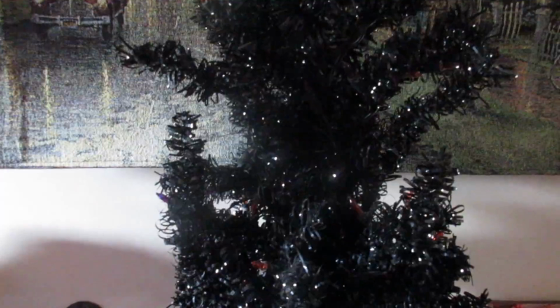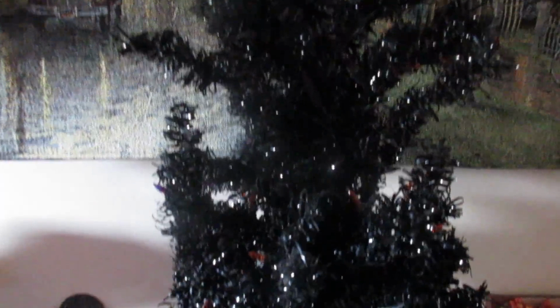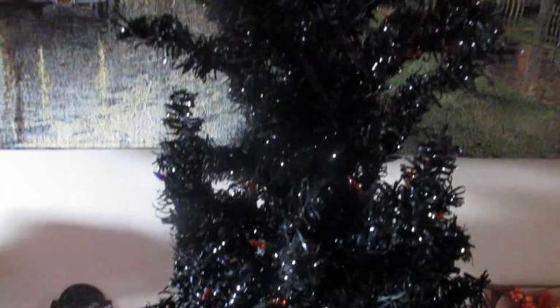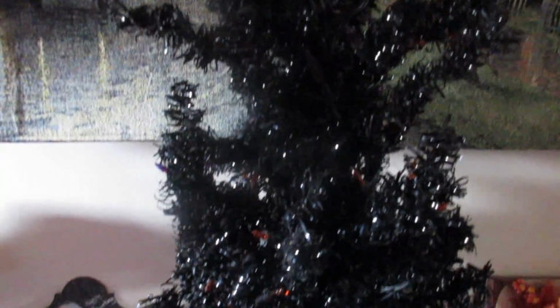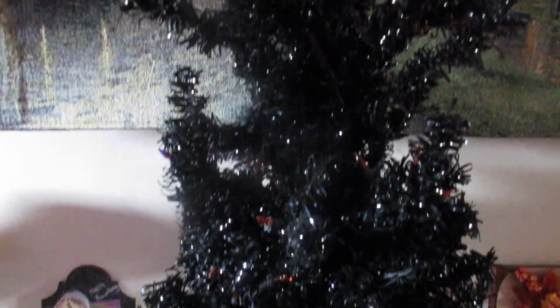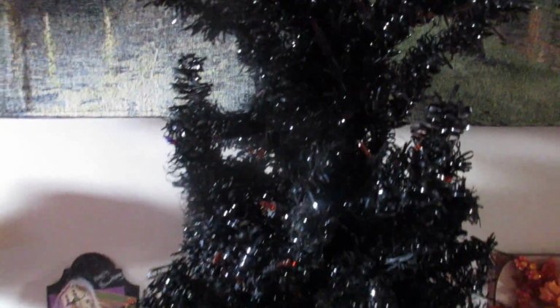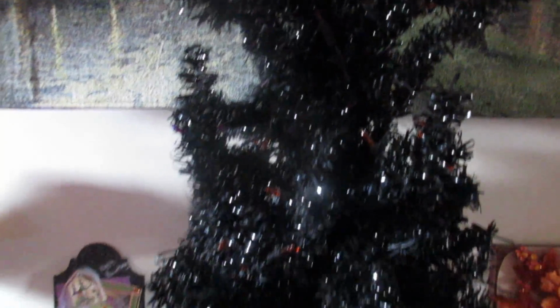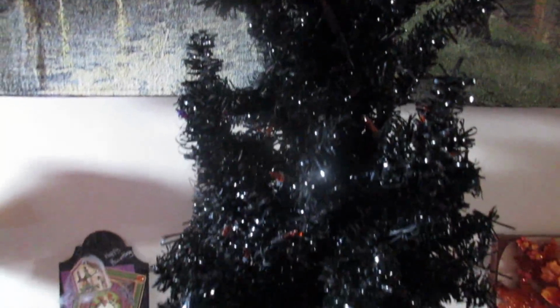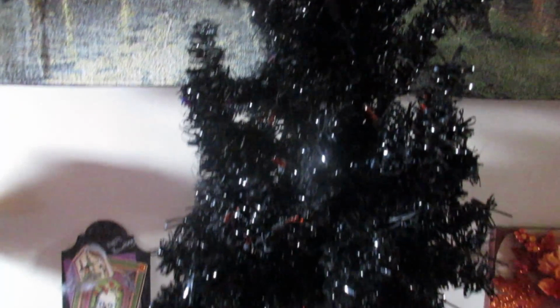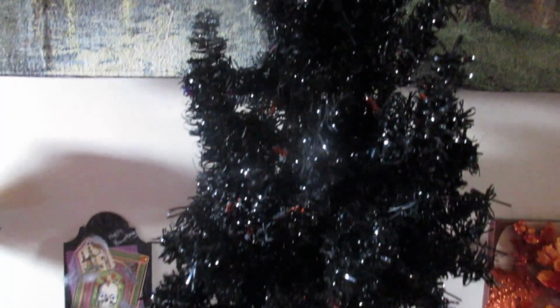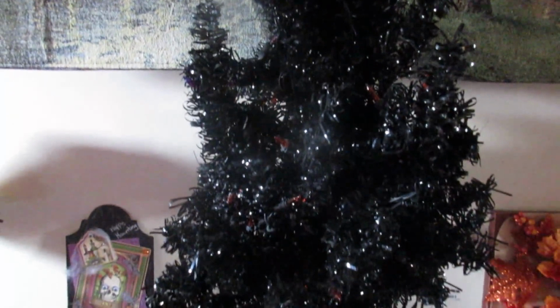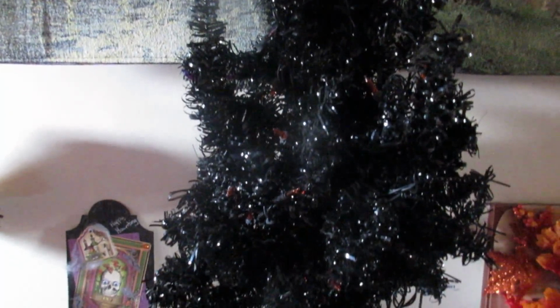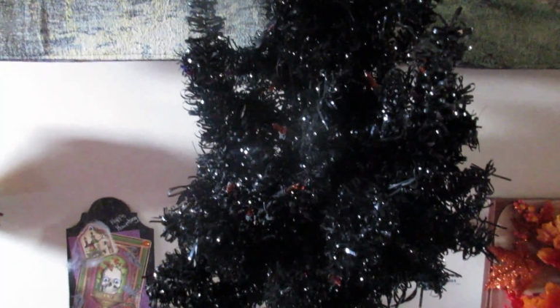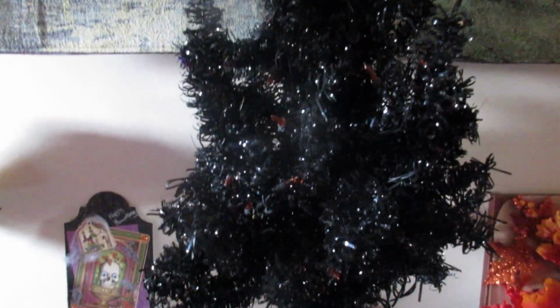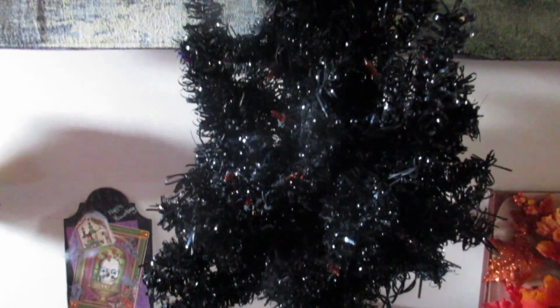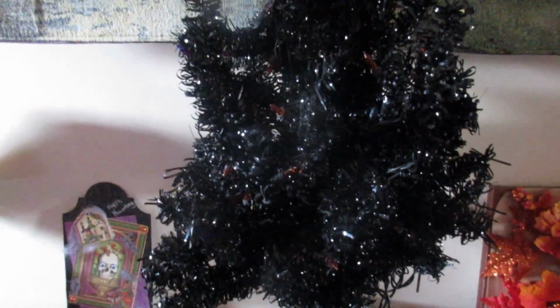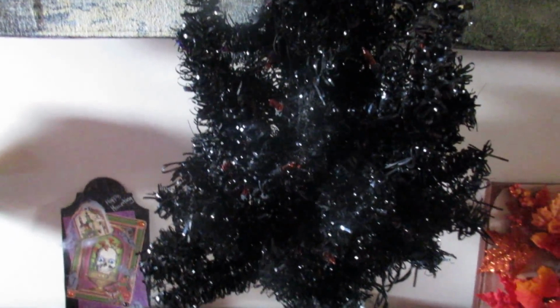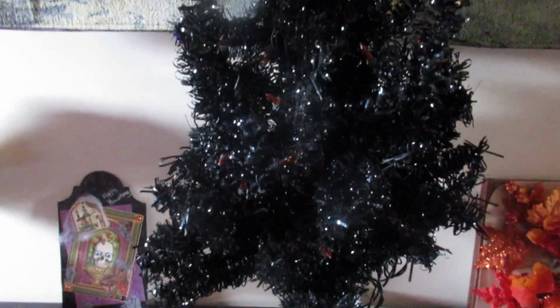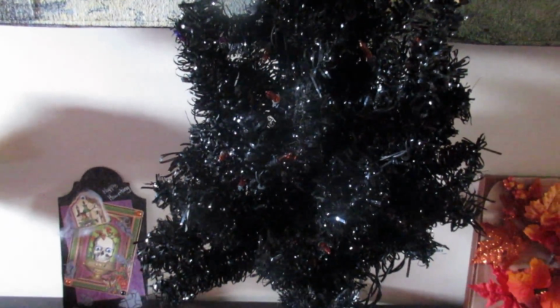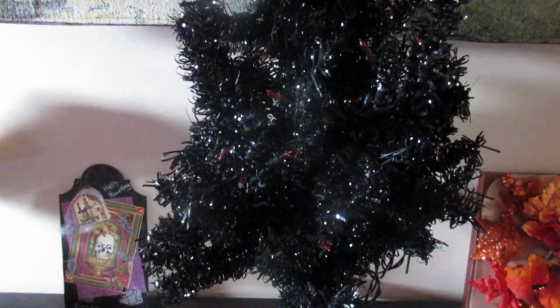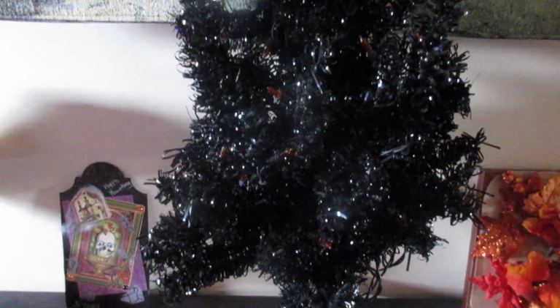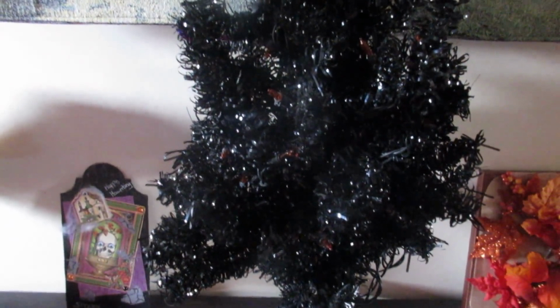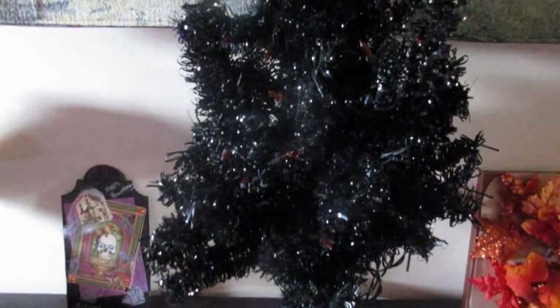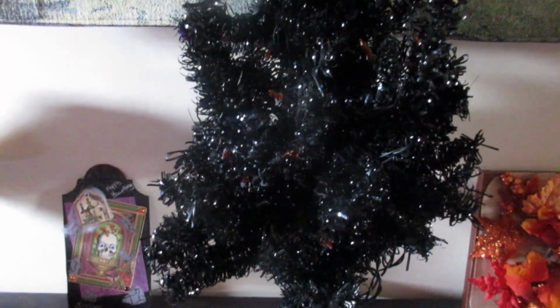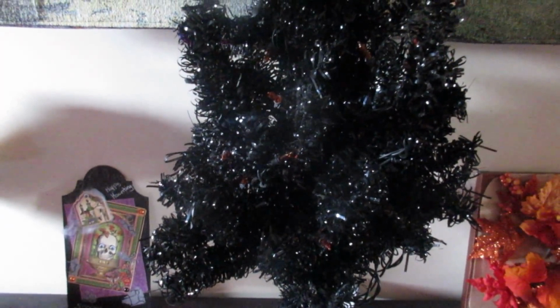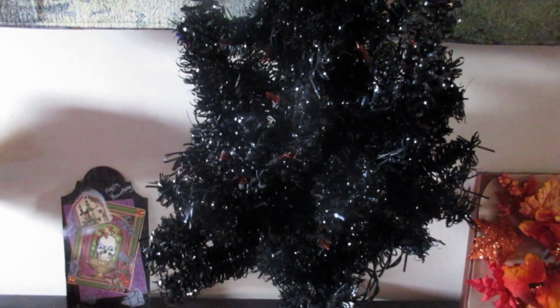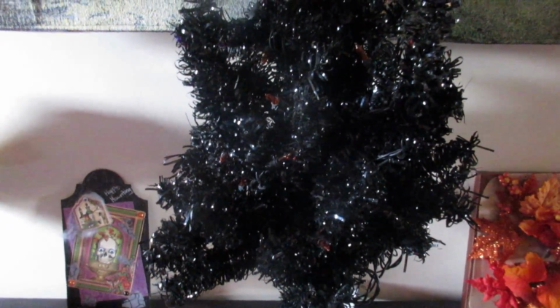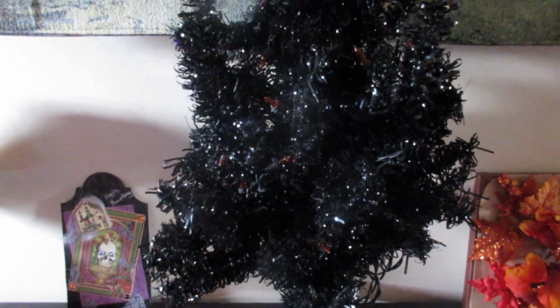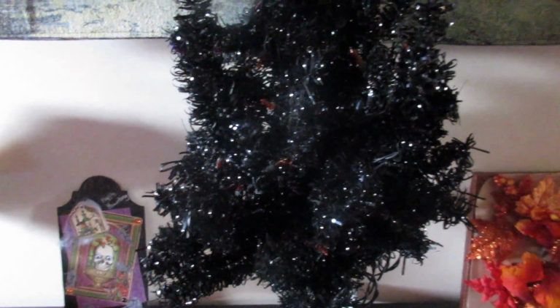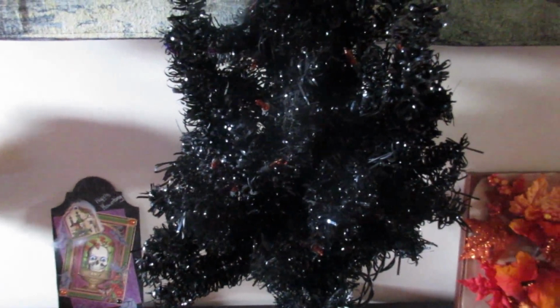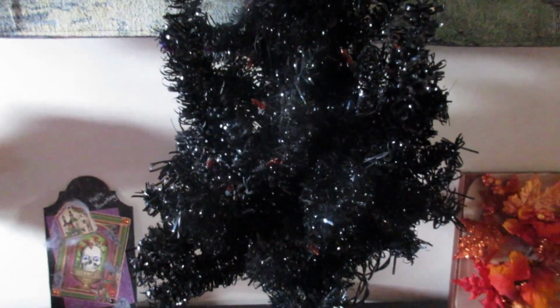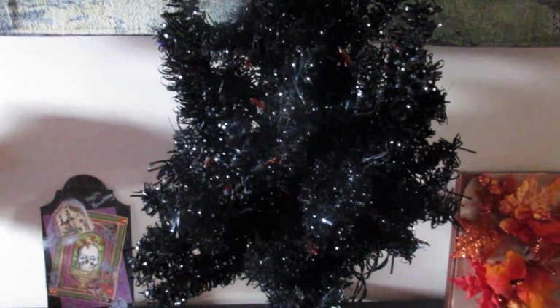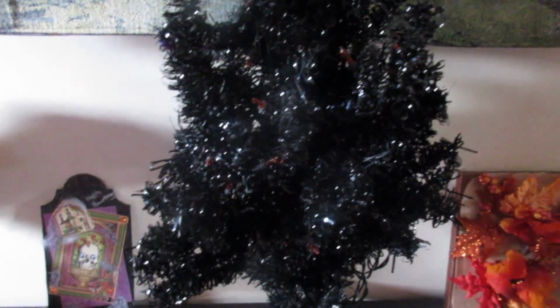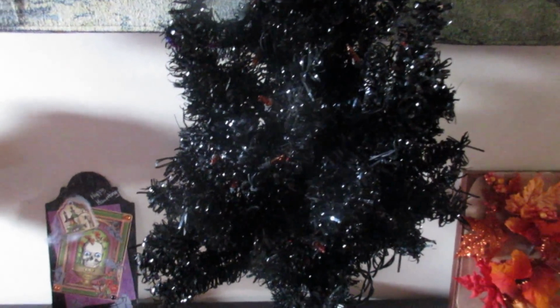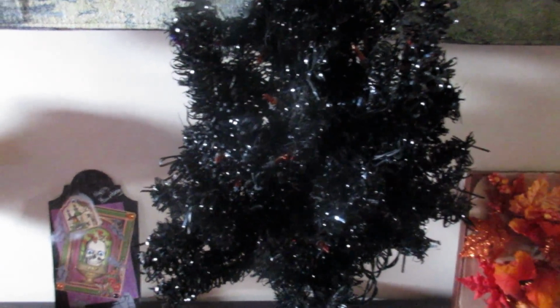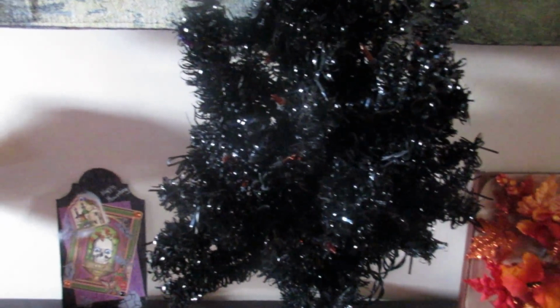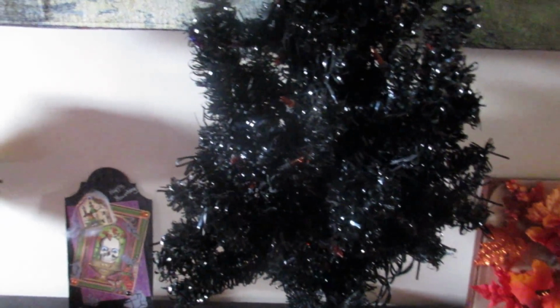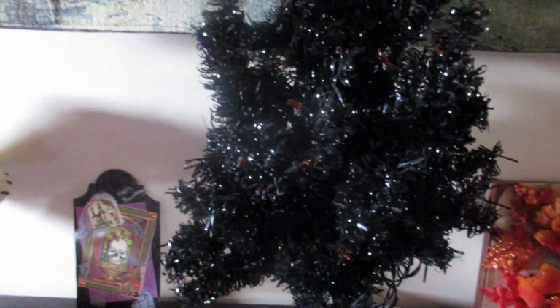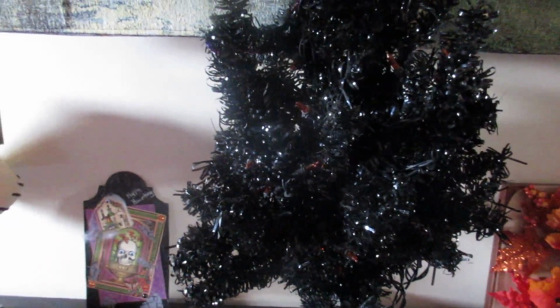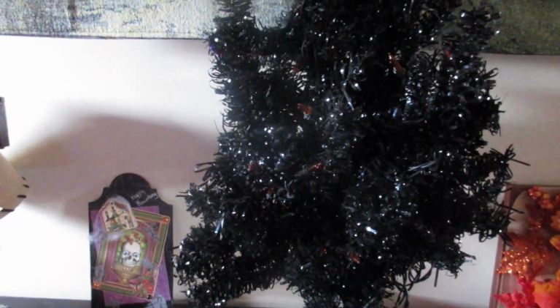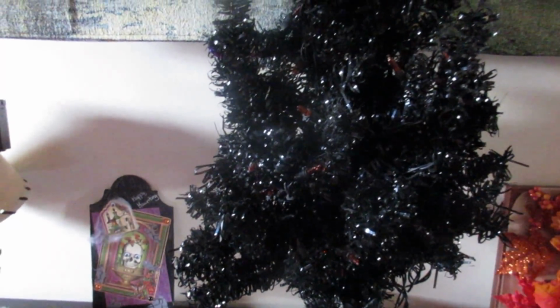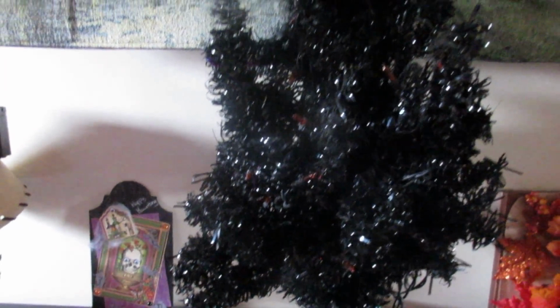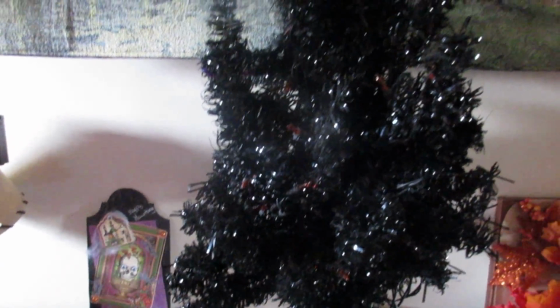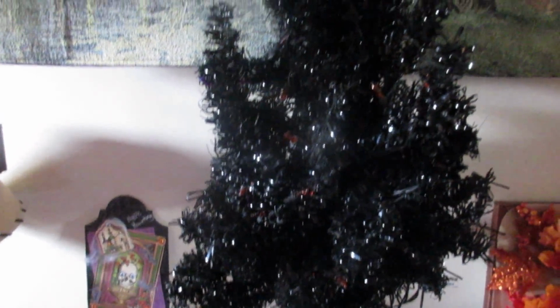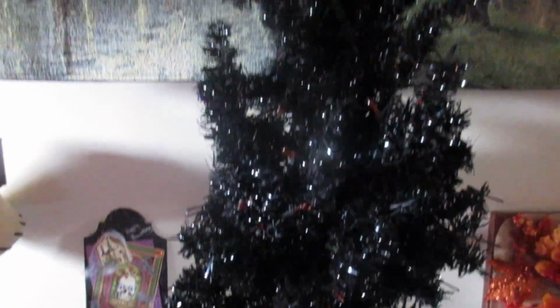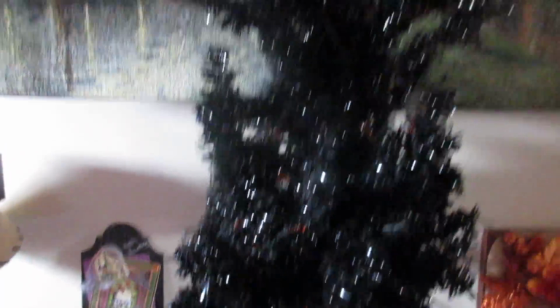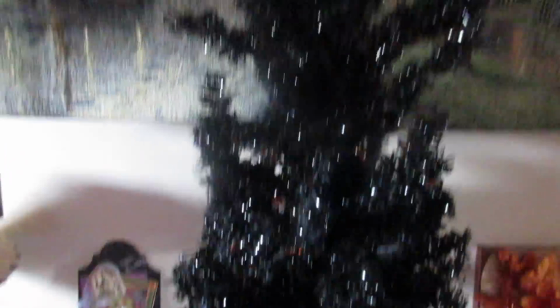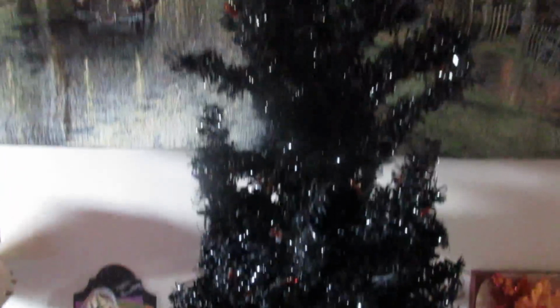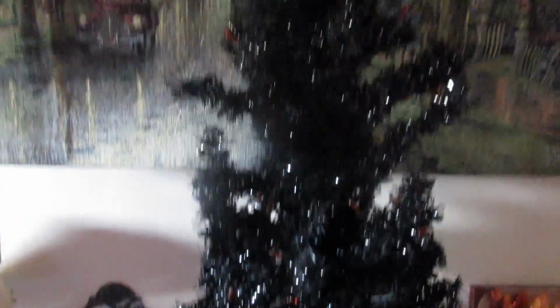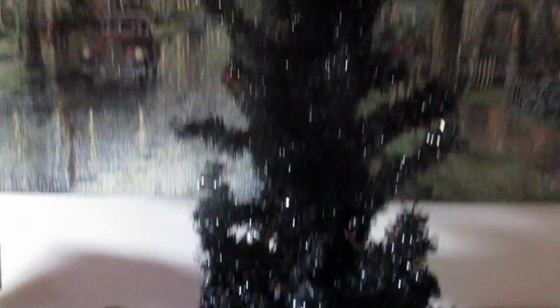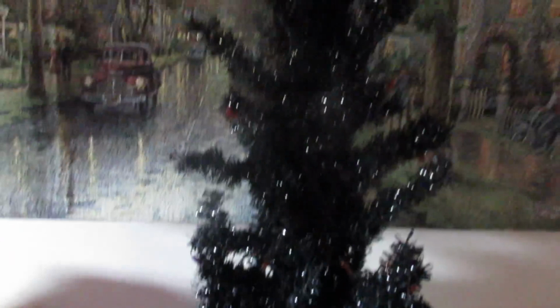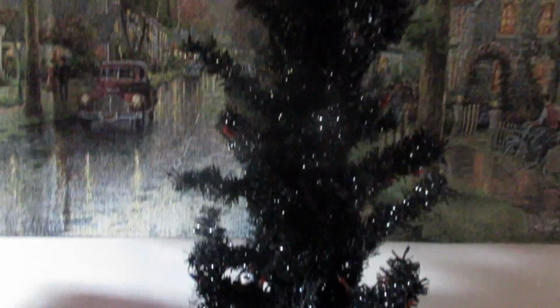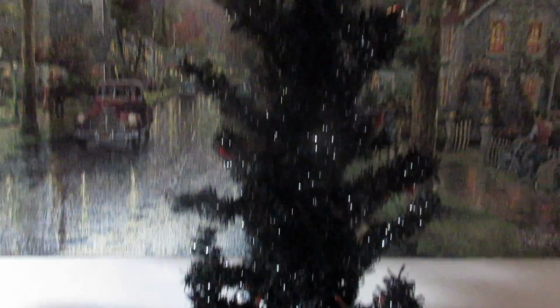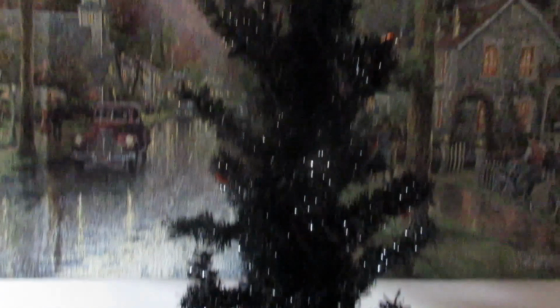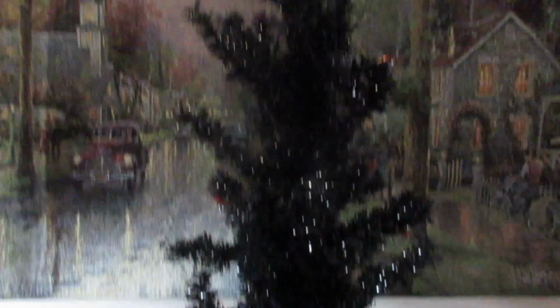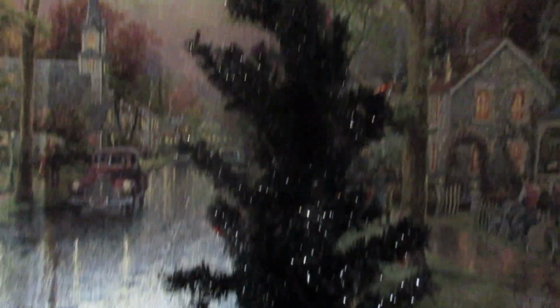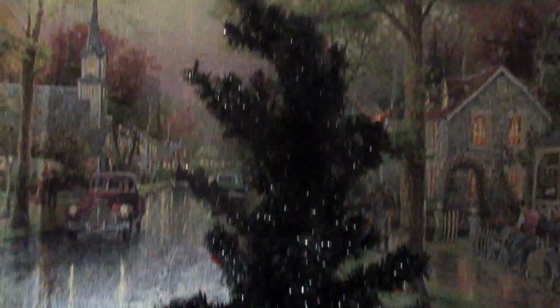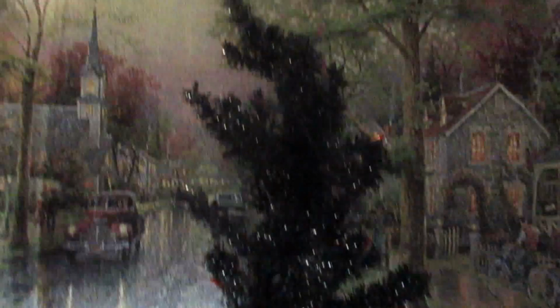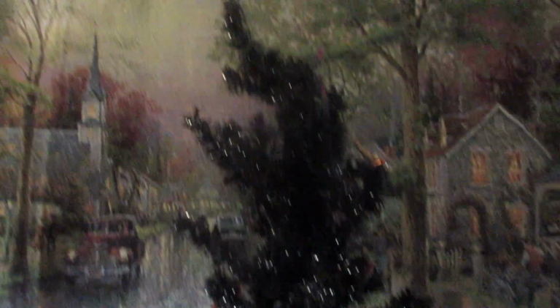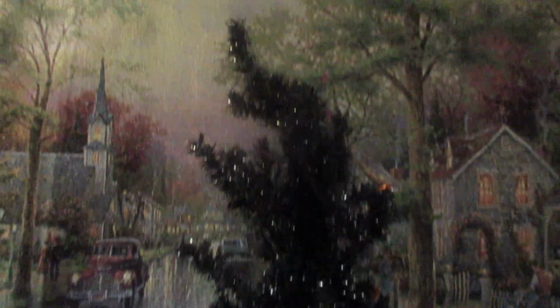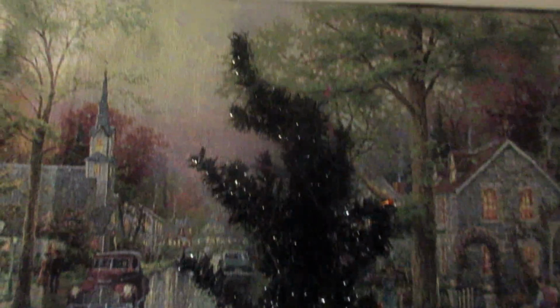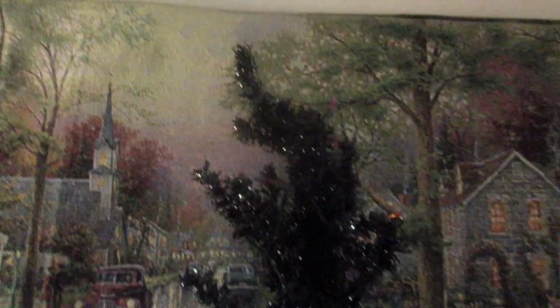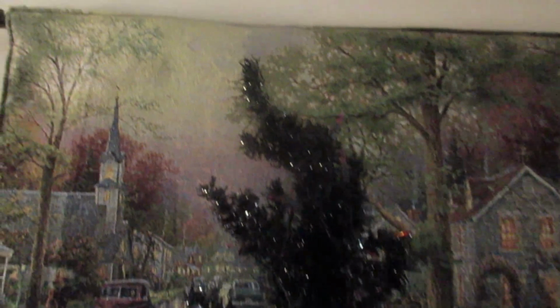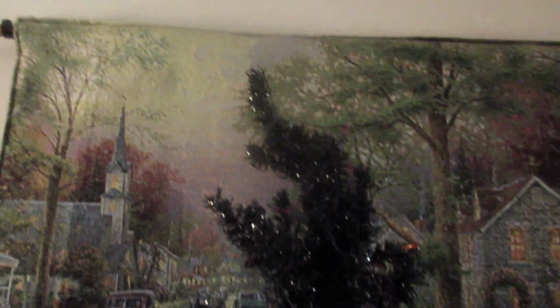But for today, we just want to leave you with this: those old Christmas trees can be repurposed.